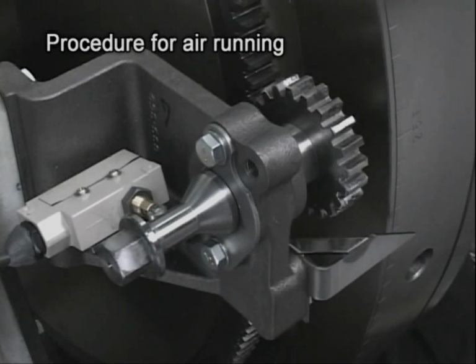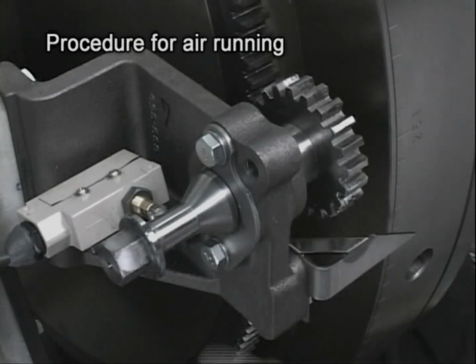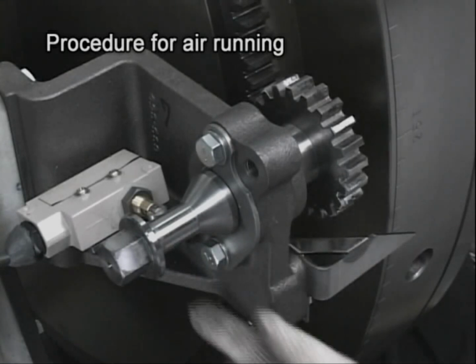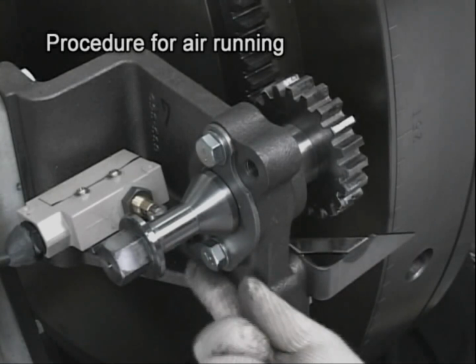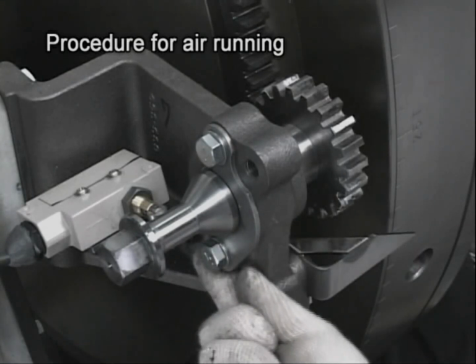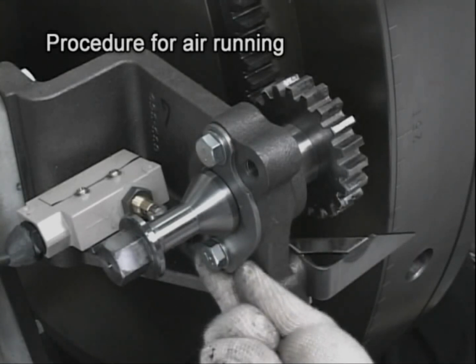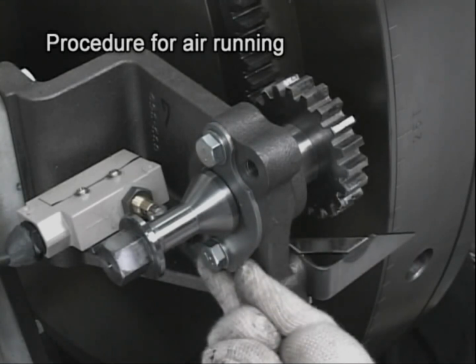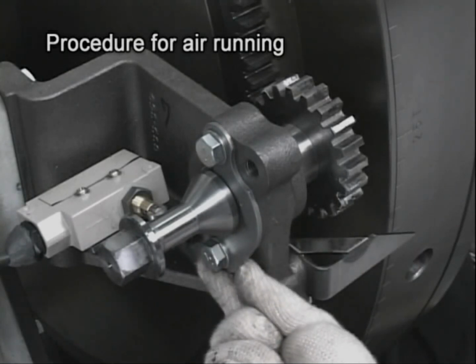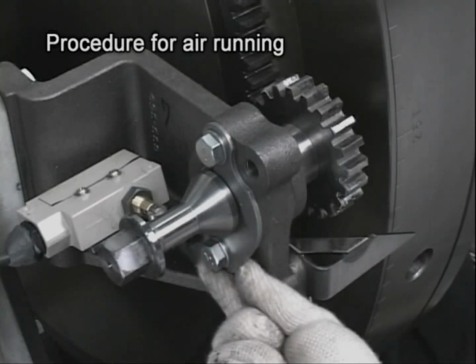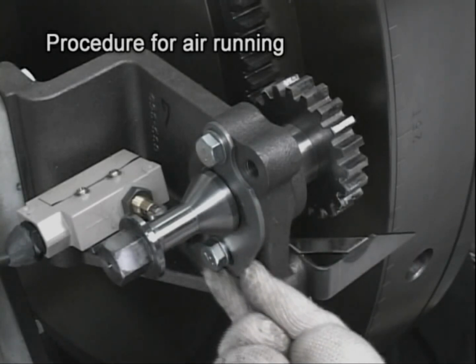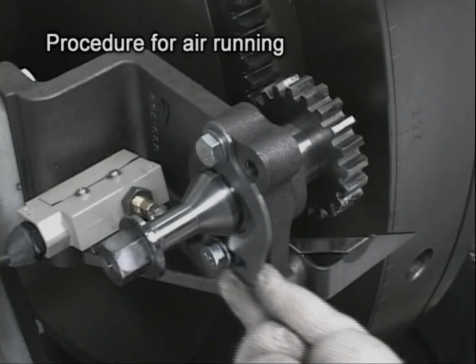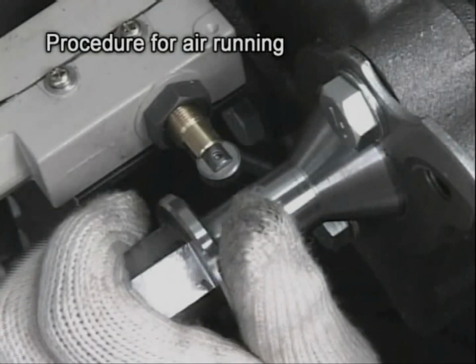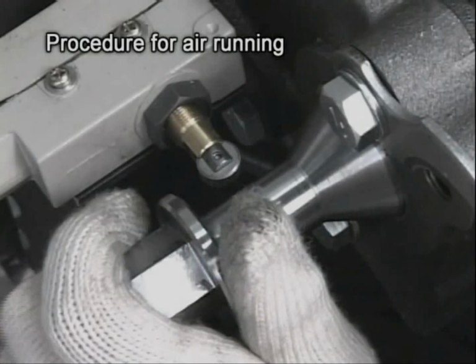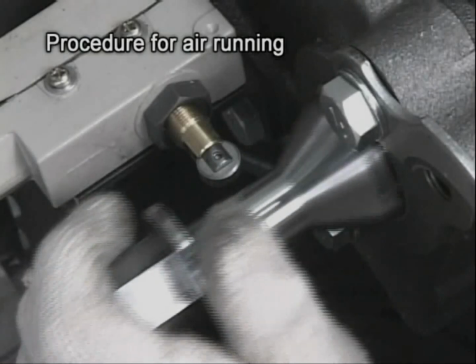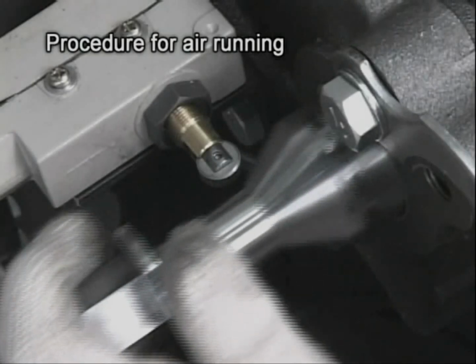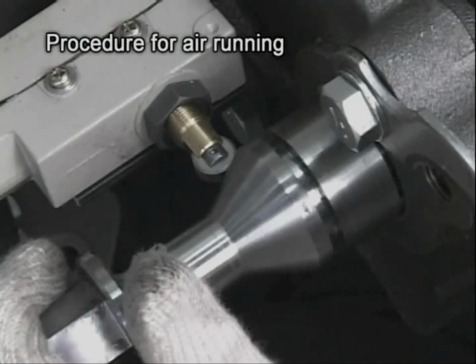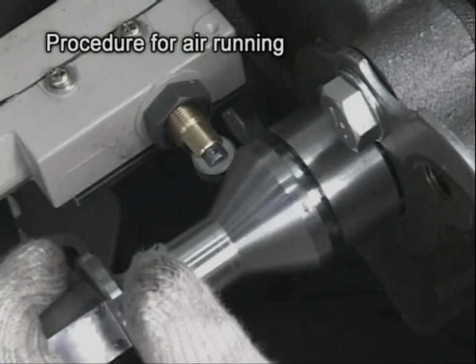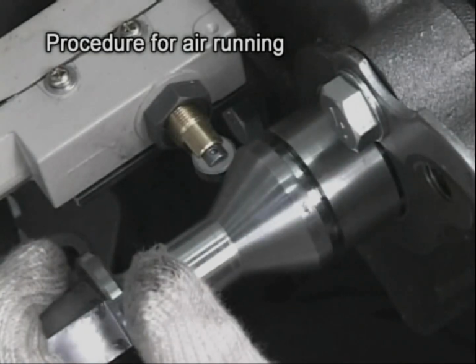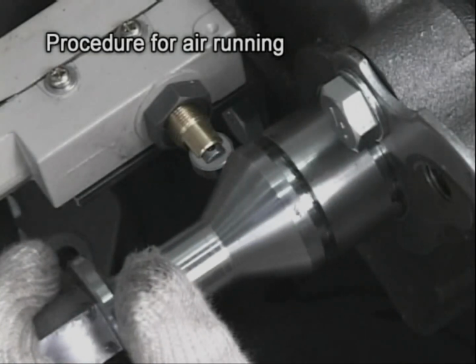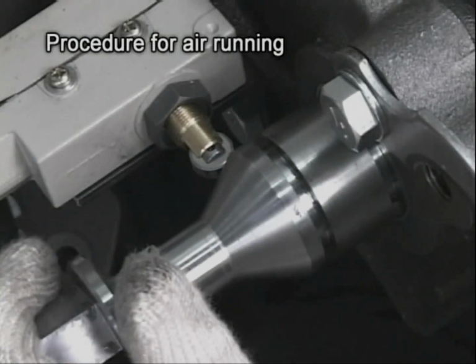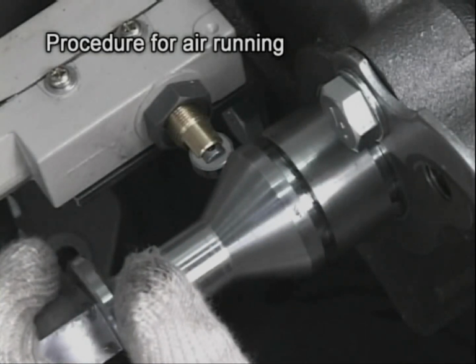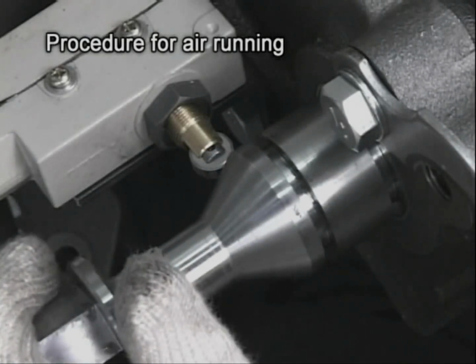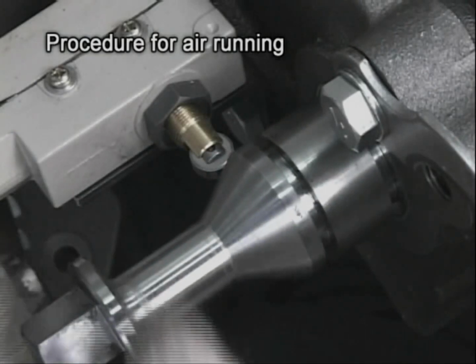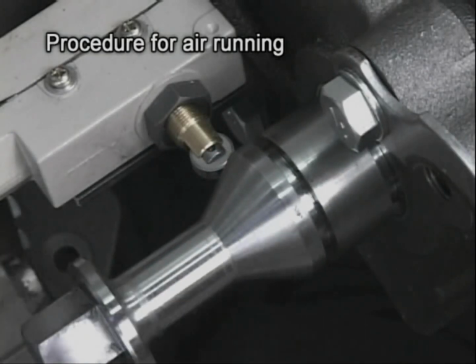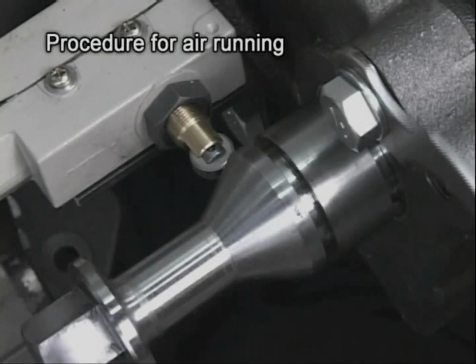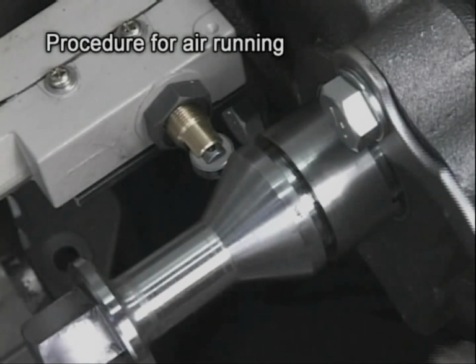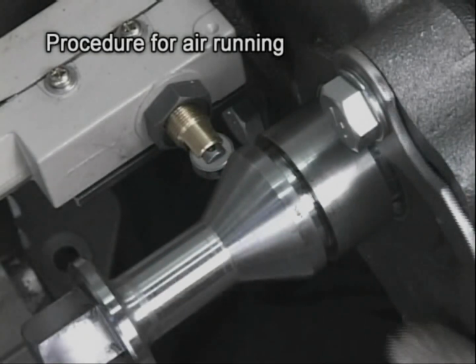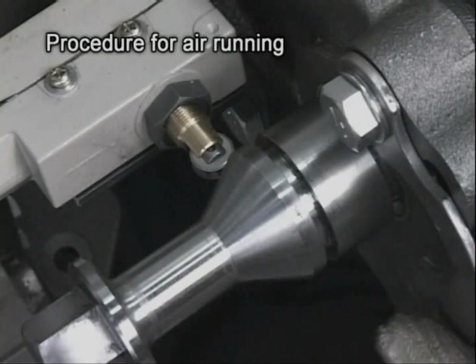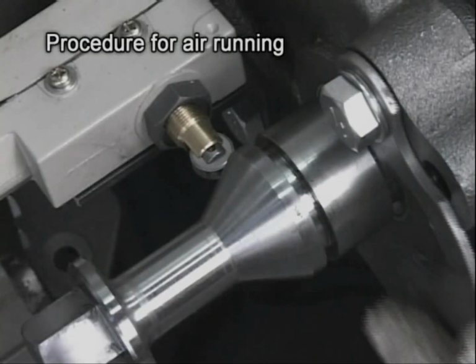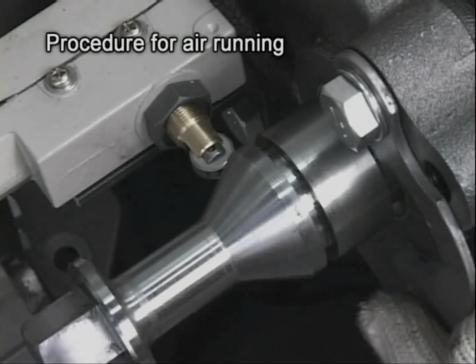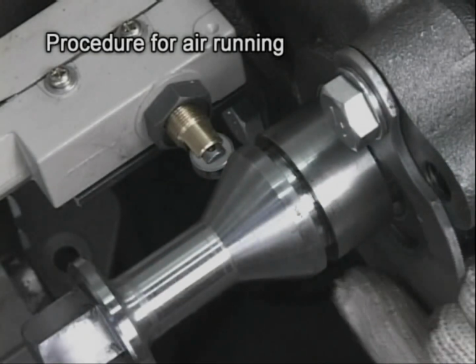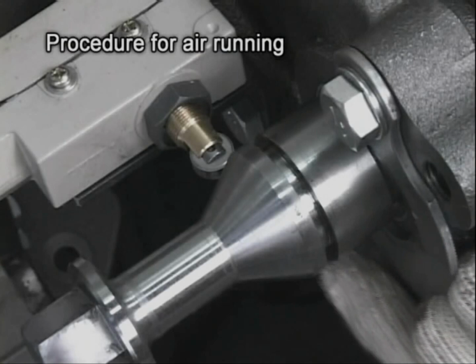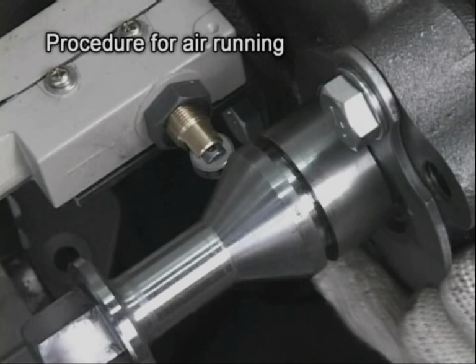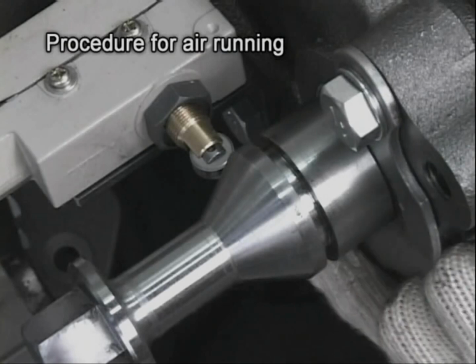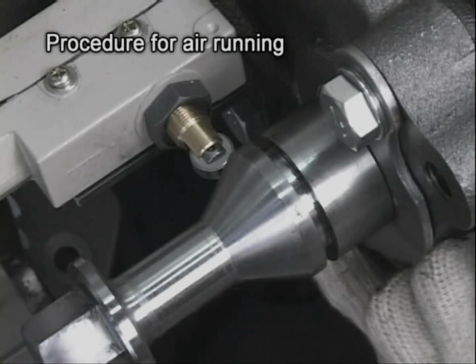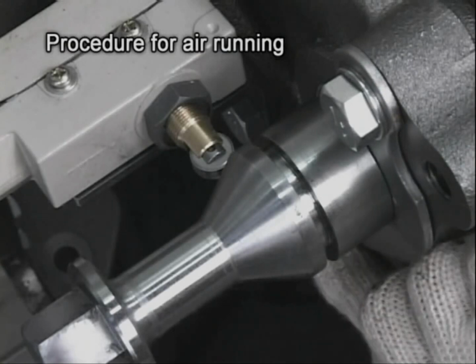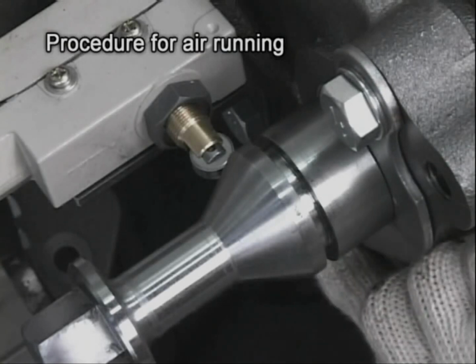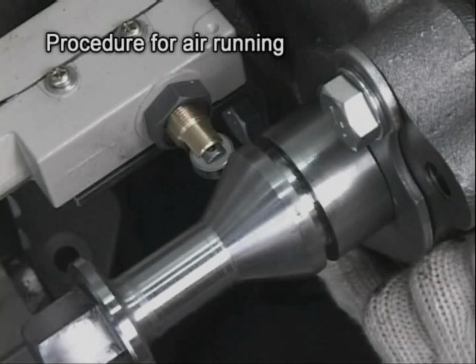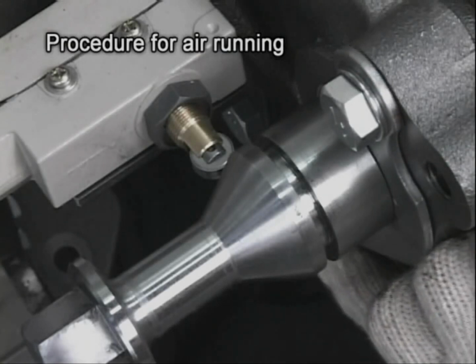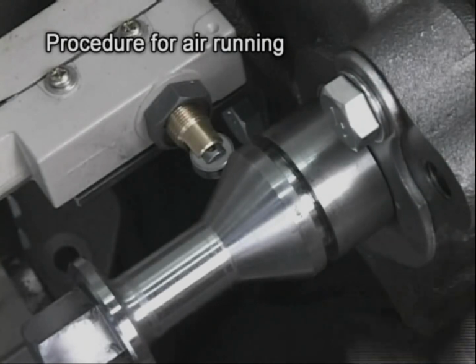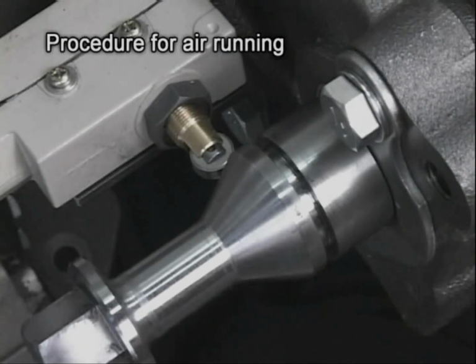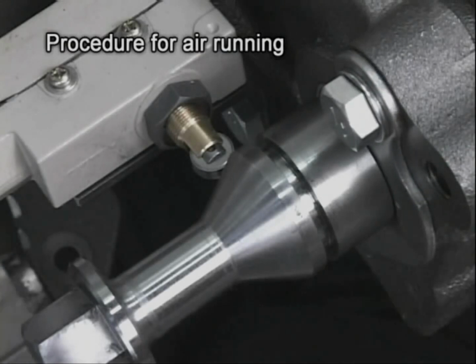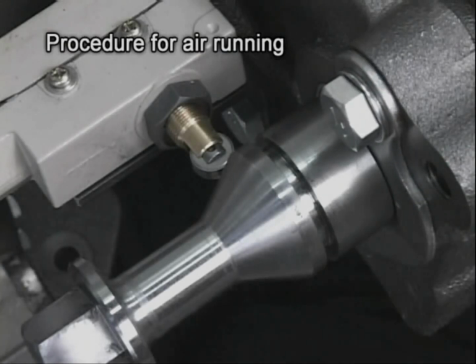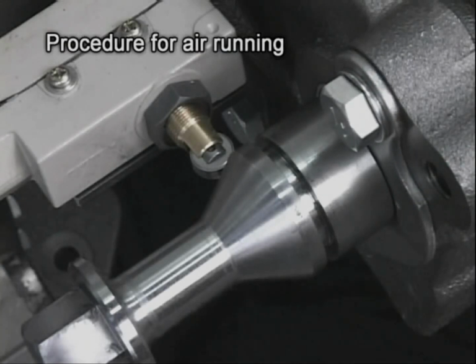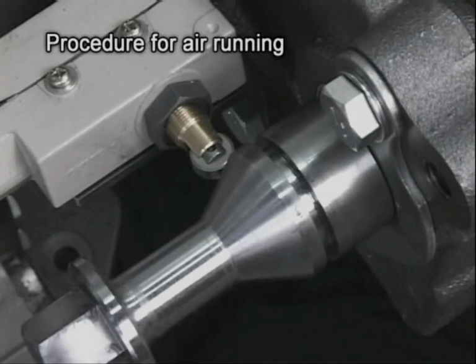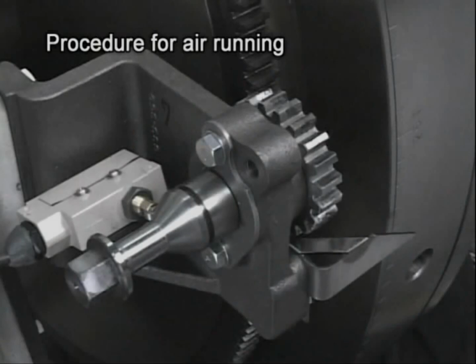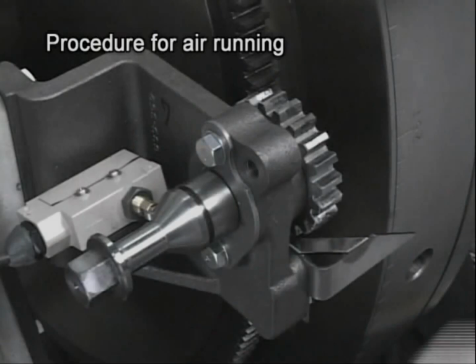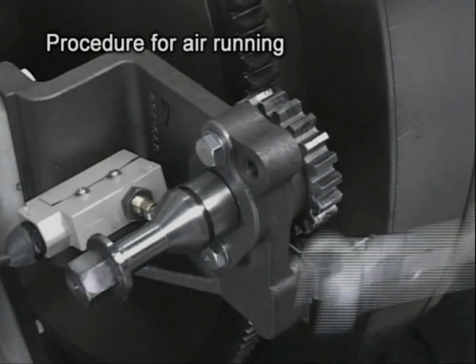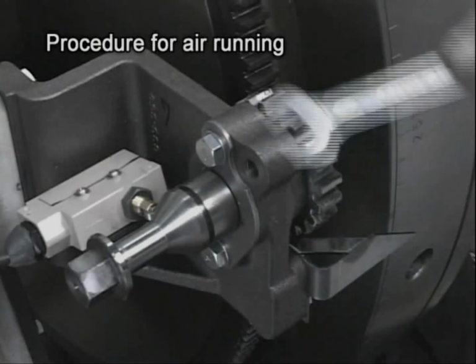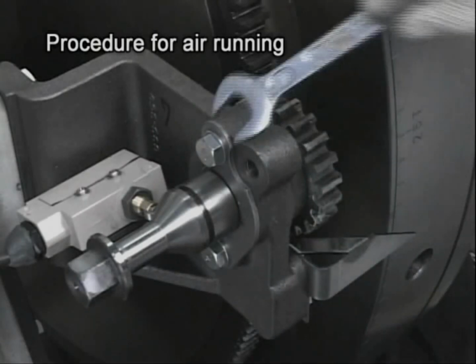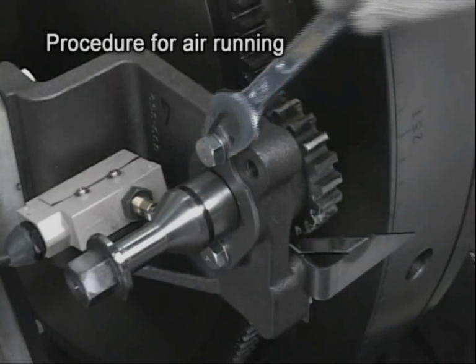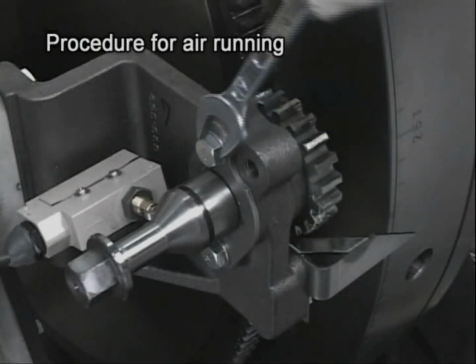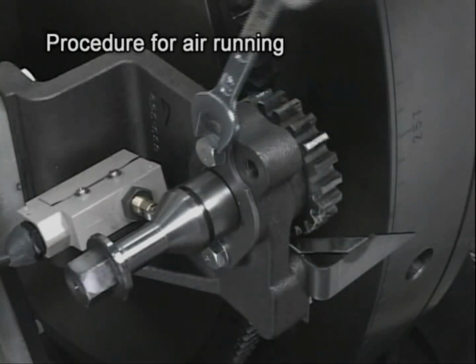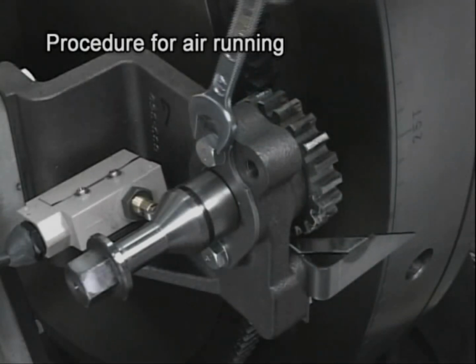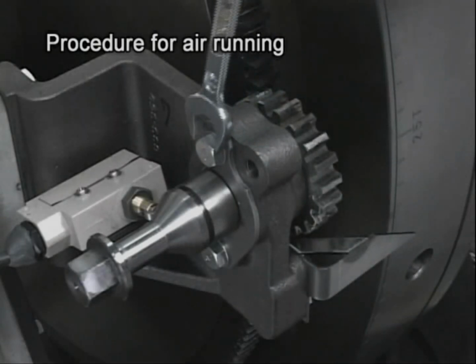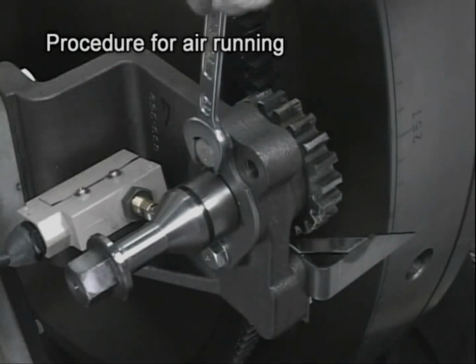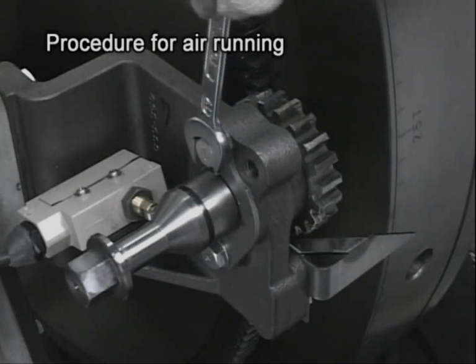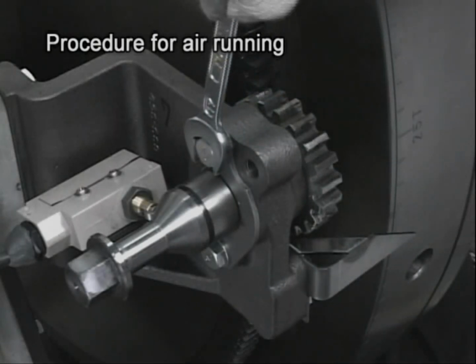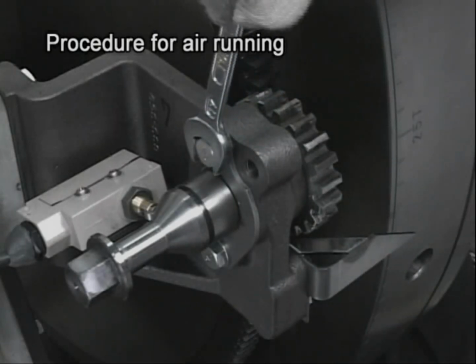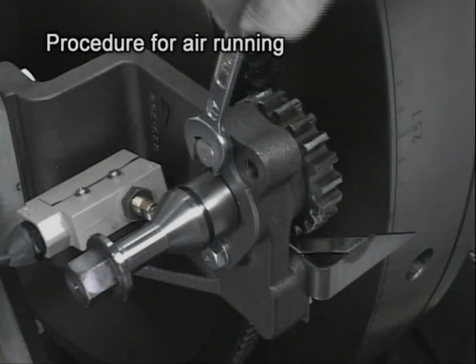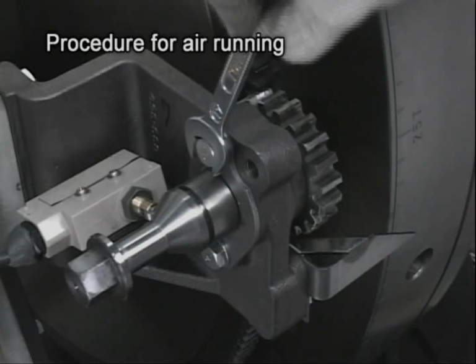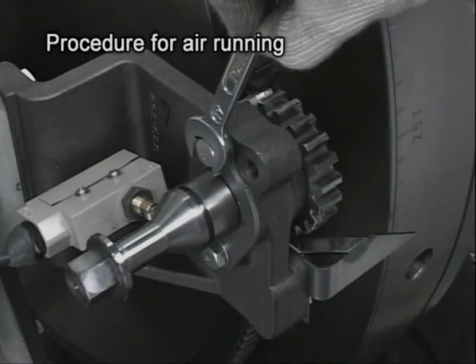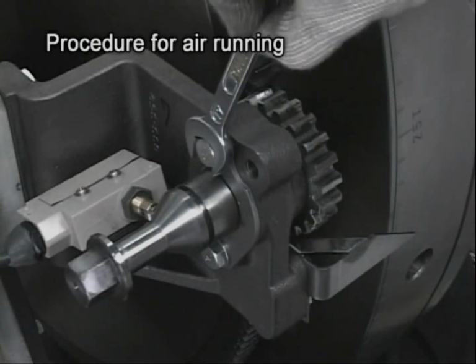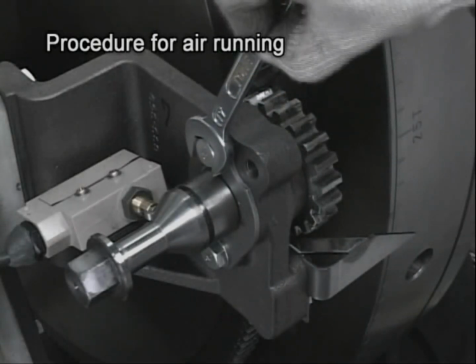After turning is complete, return the turning gear to the detached position. Insert the stopper into the groove and fasten the bolt.